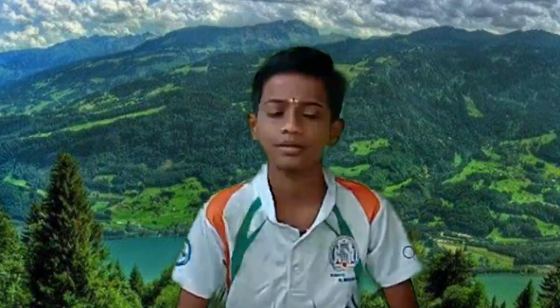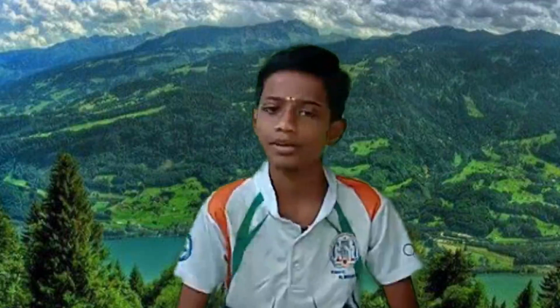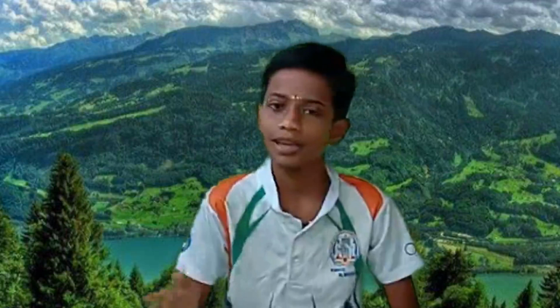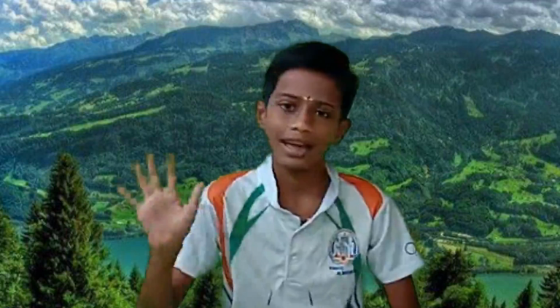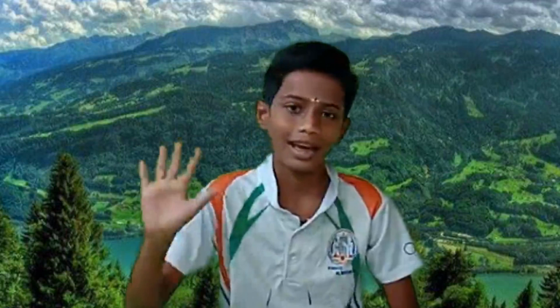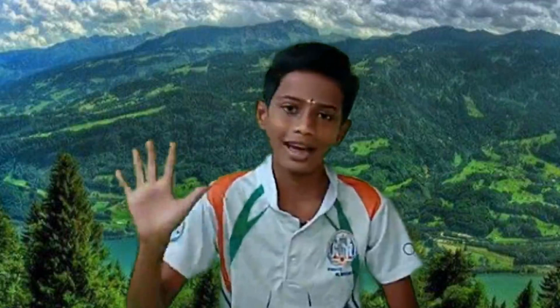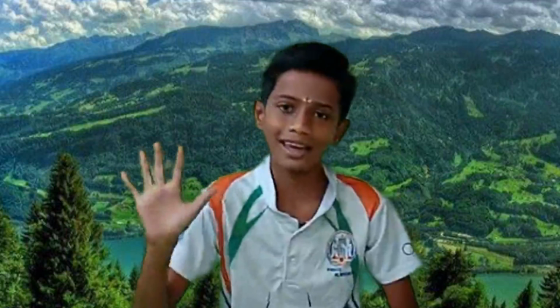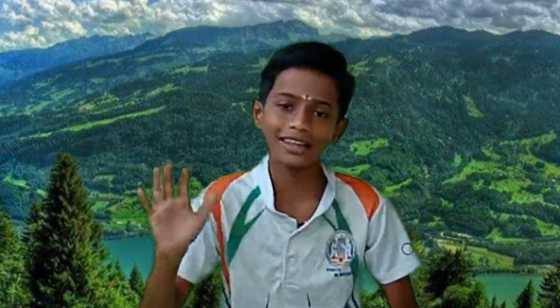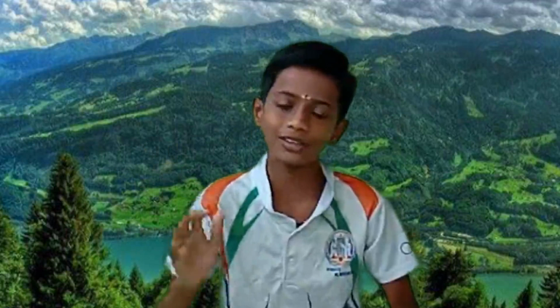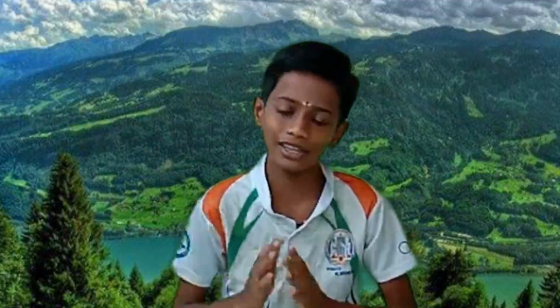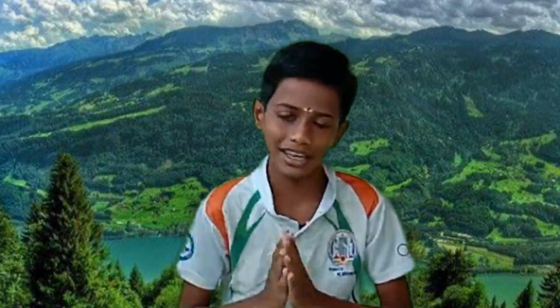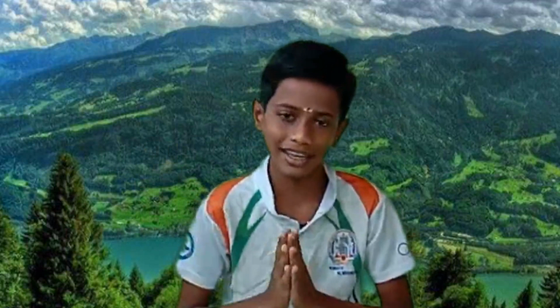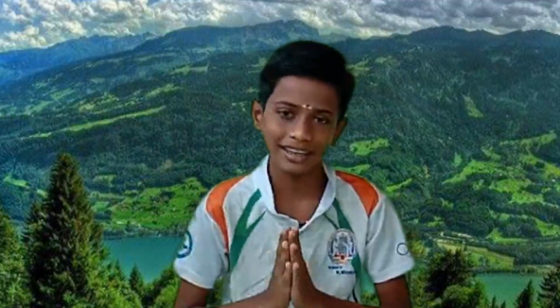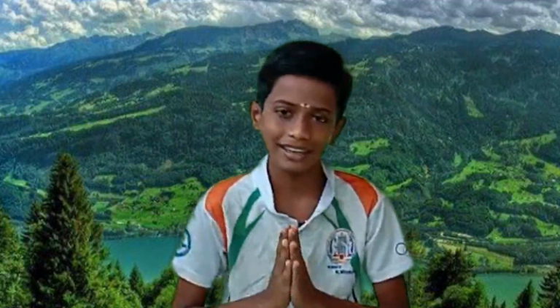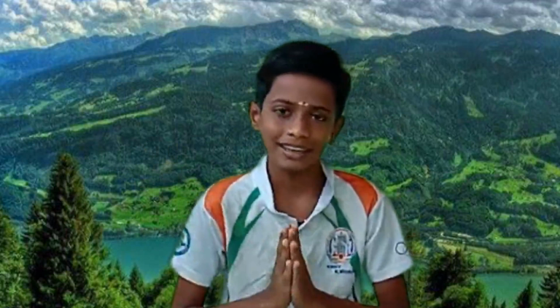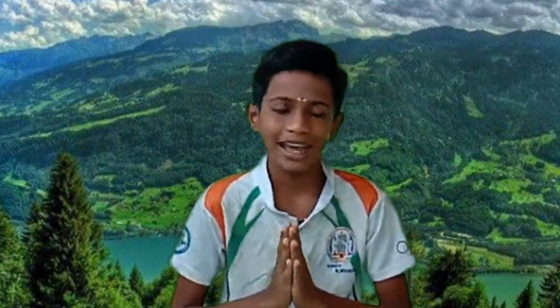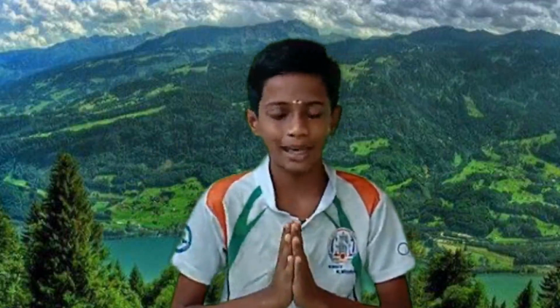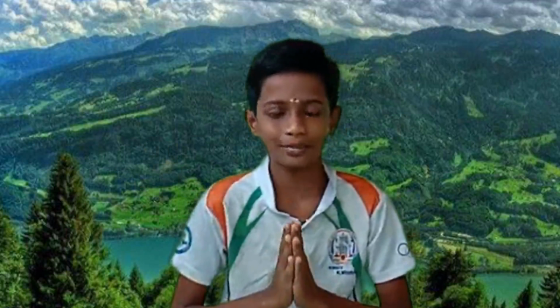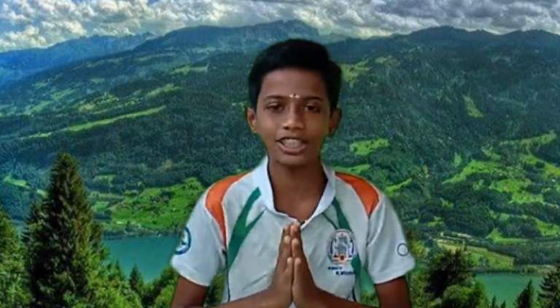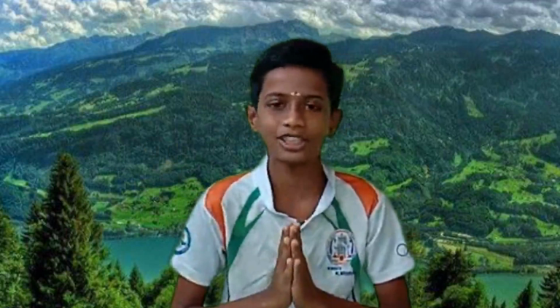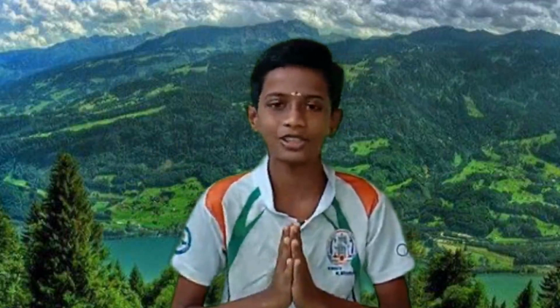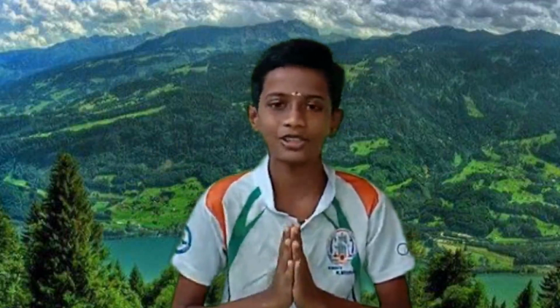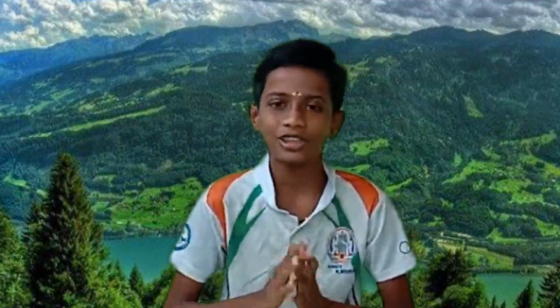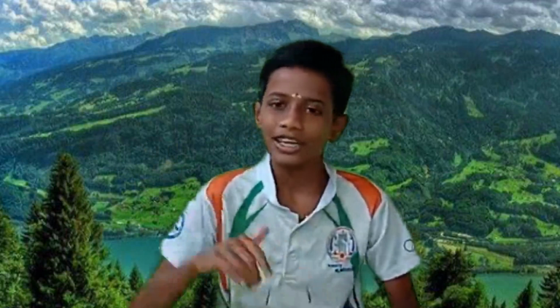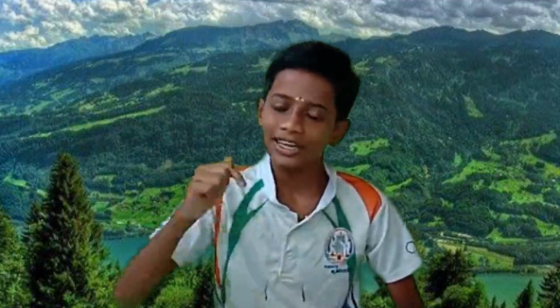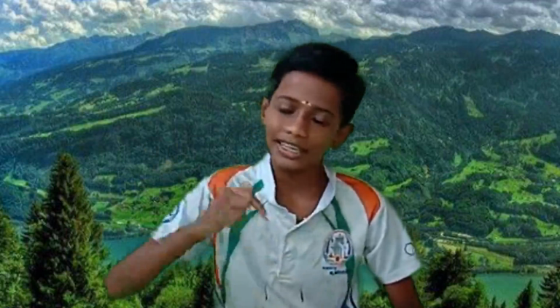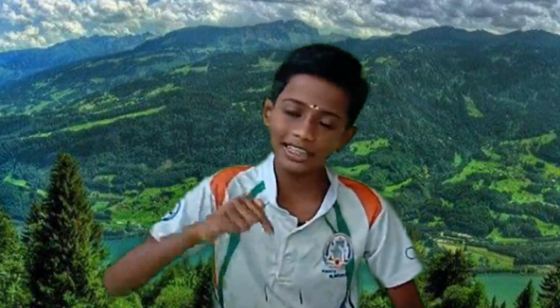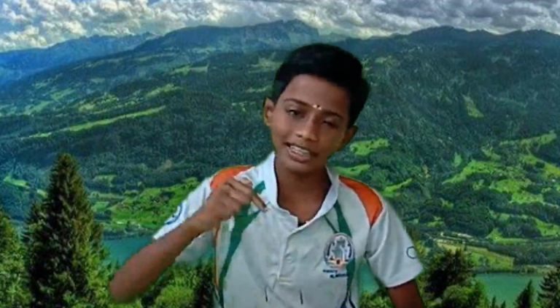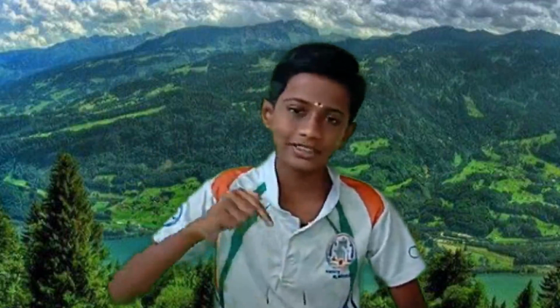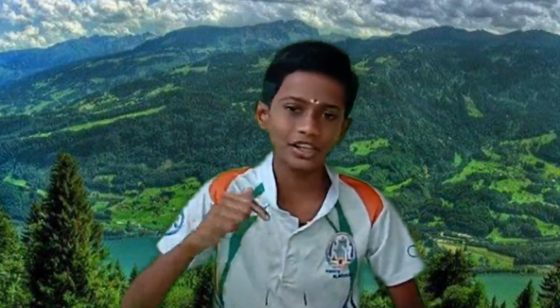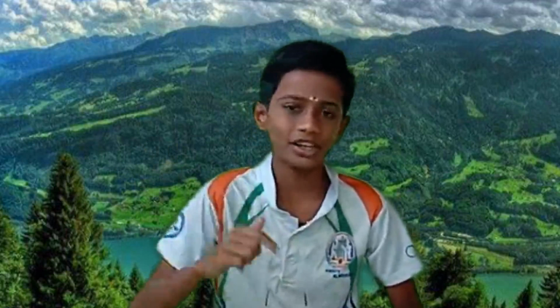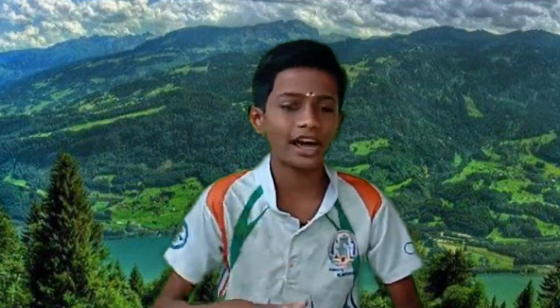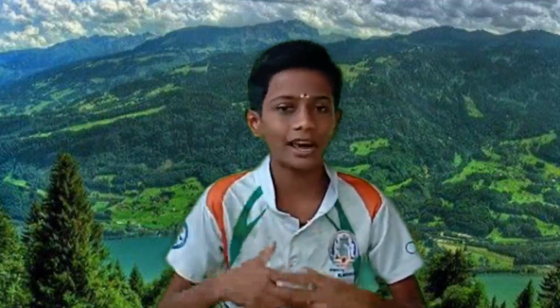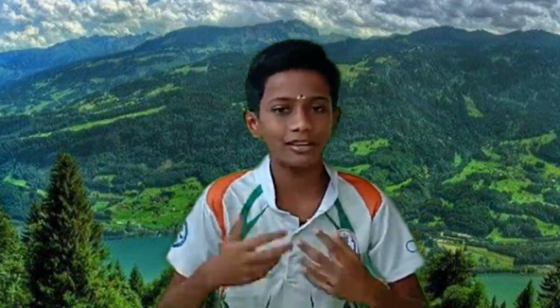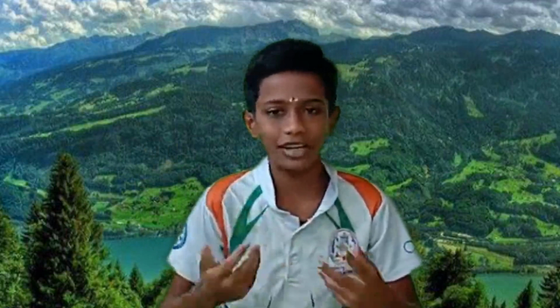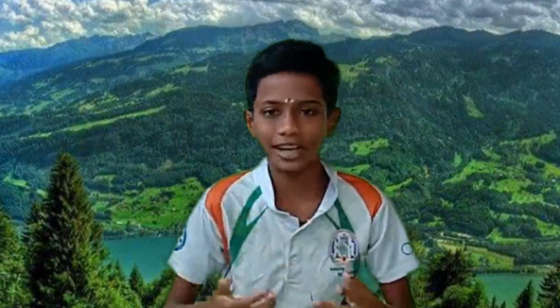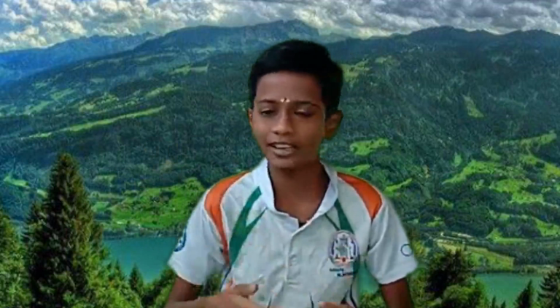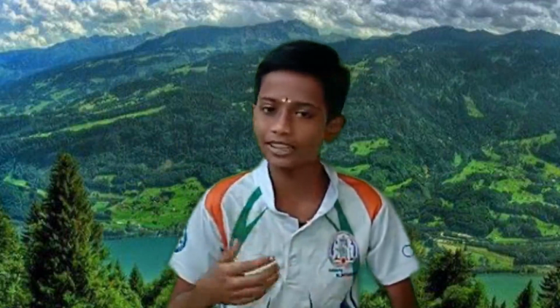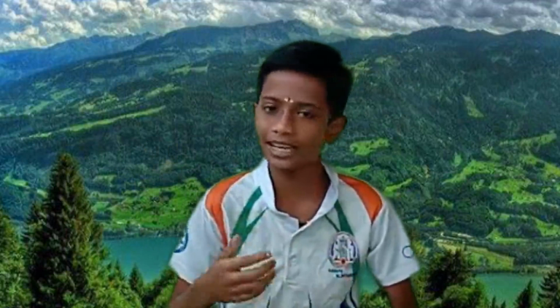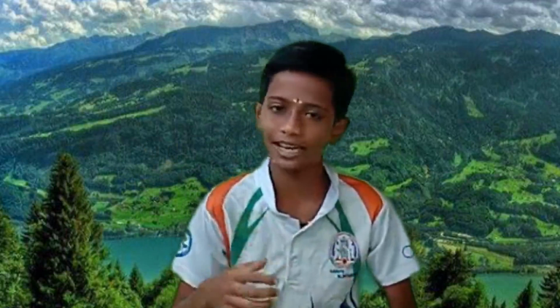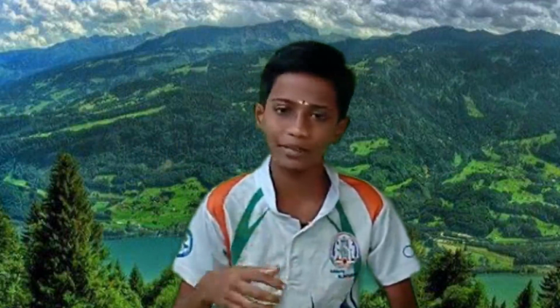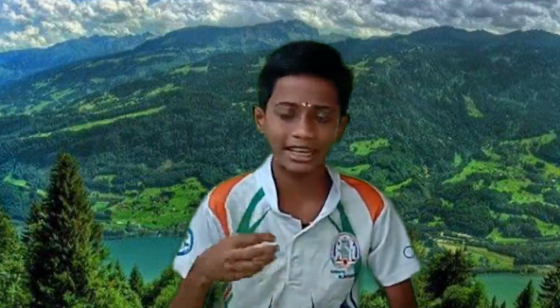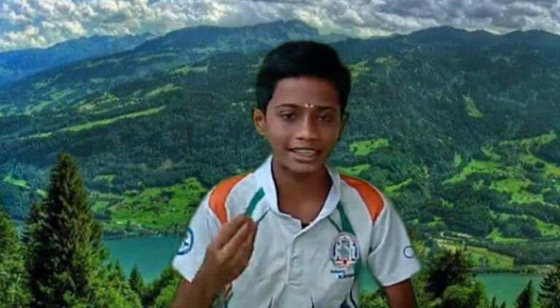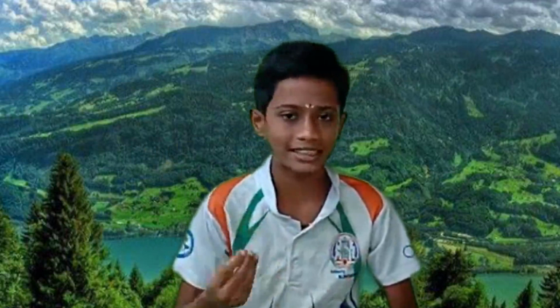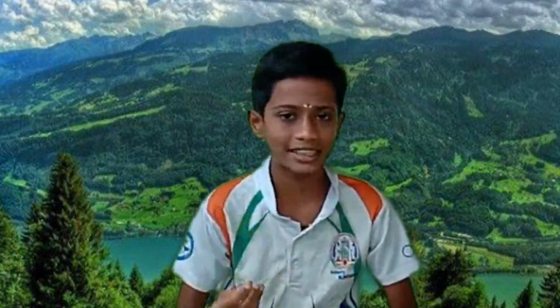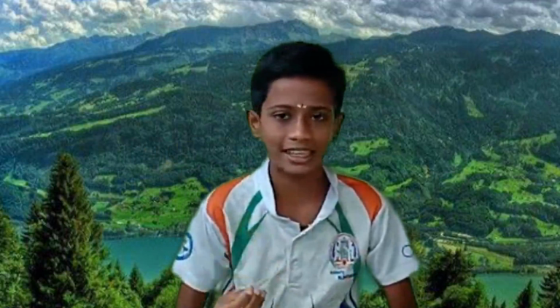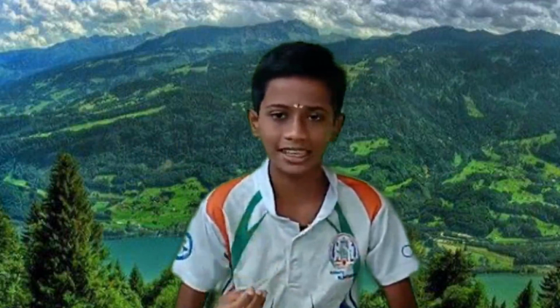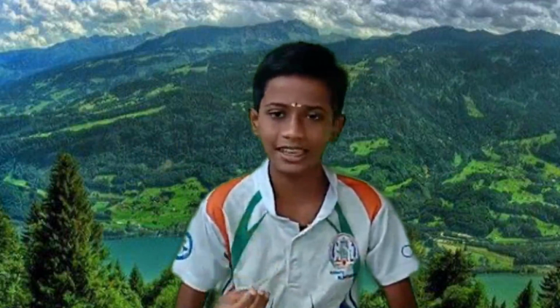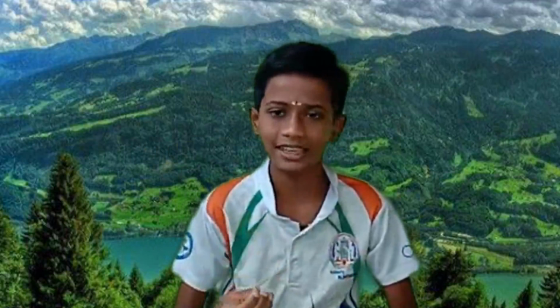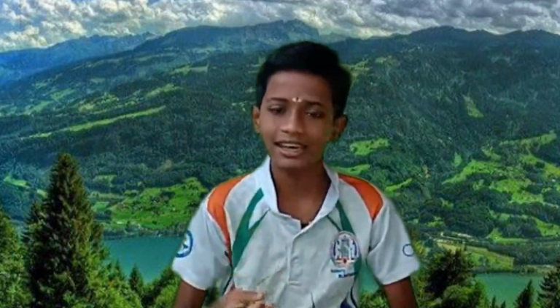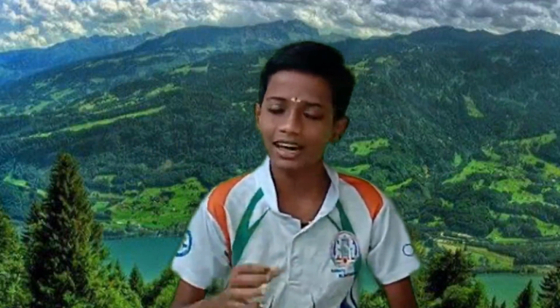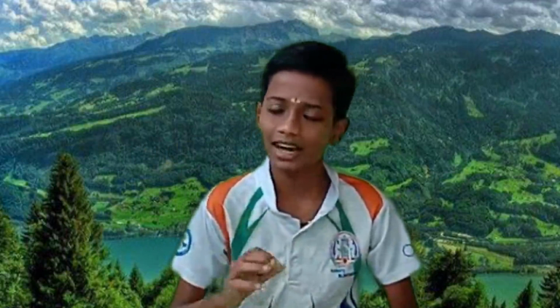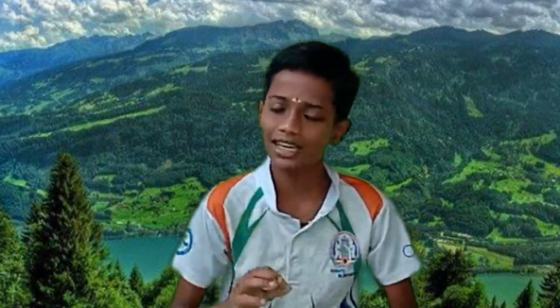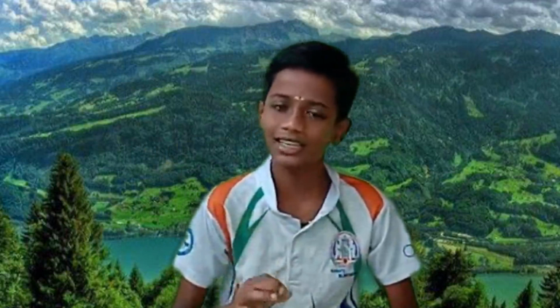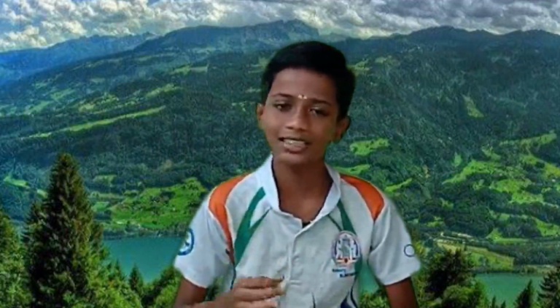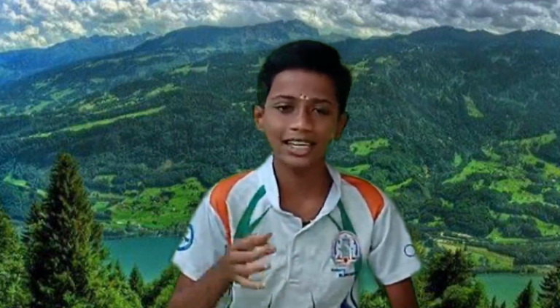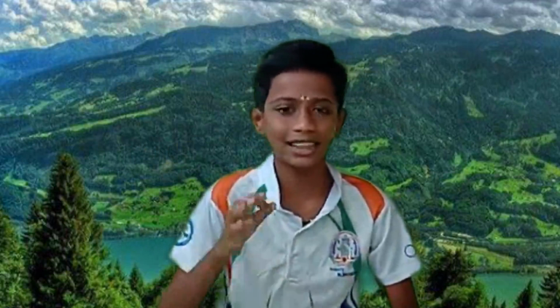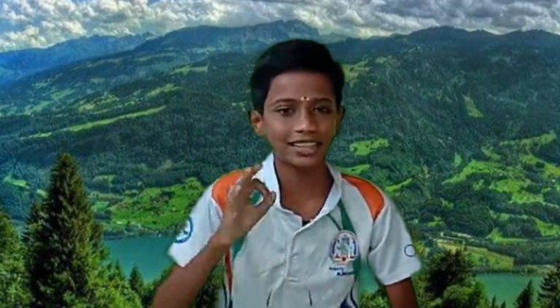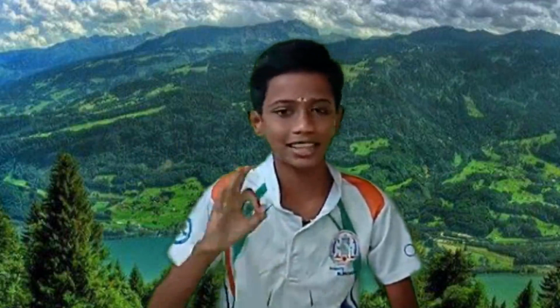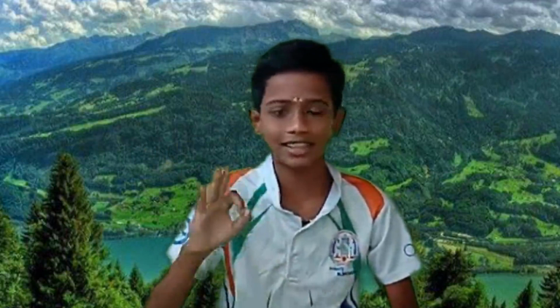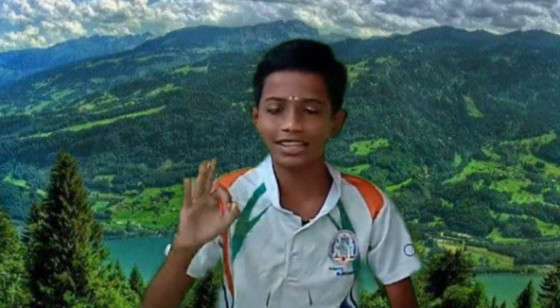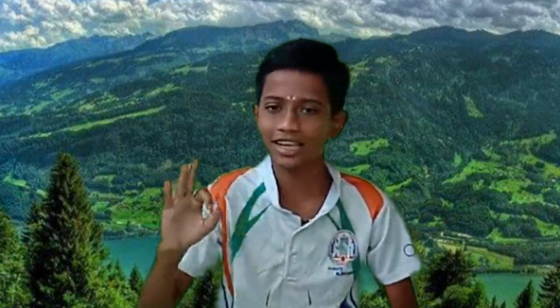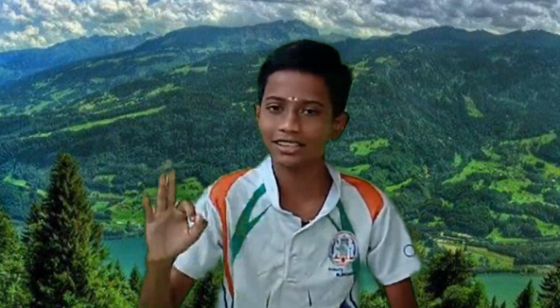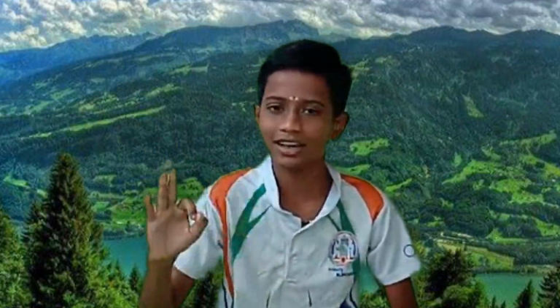Hi, good day. I am Jishnu. In this video, I would like to share a meditation technique called Chandrasakti Asana.